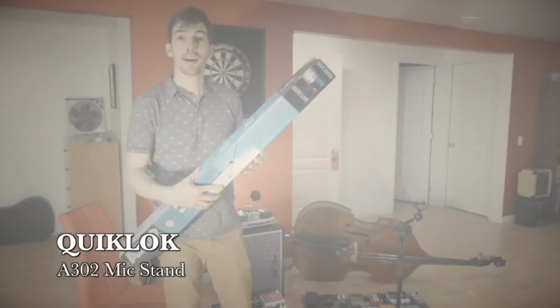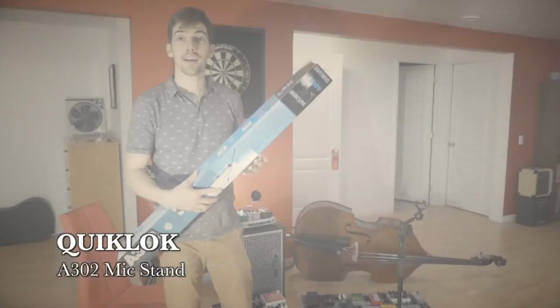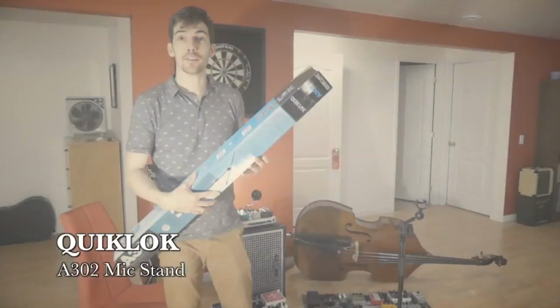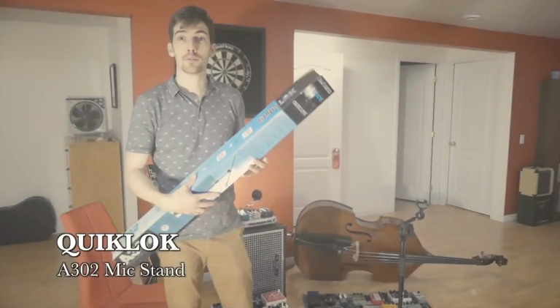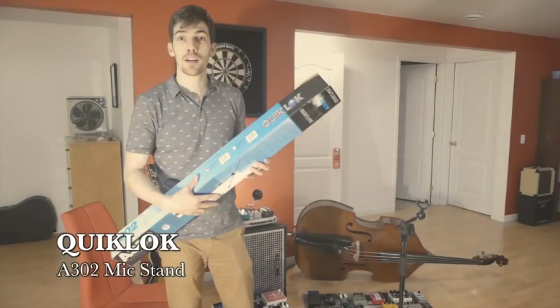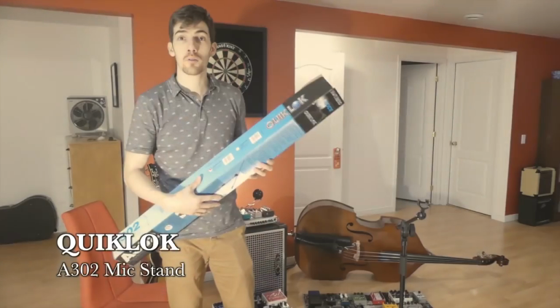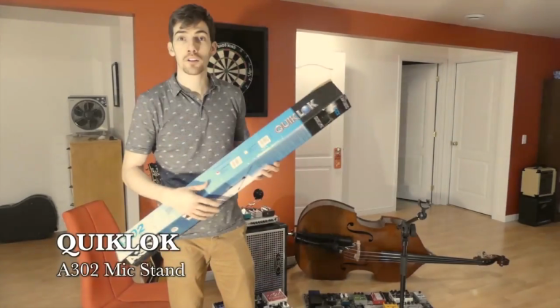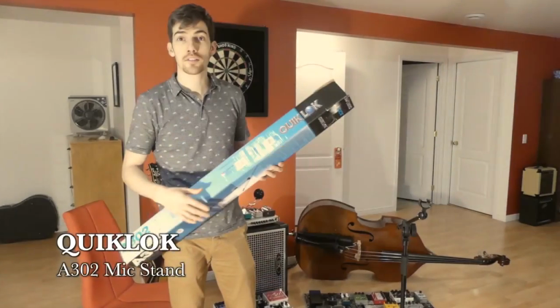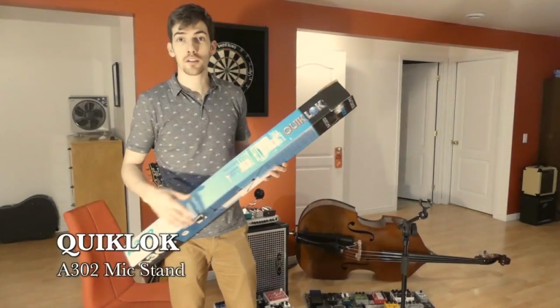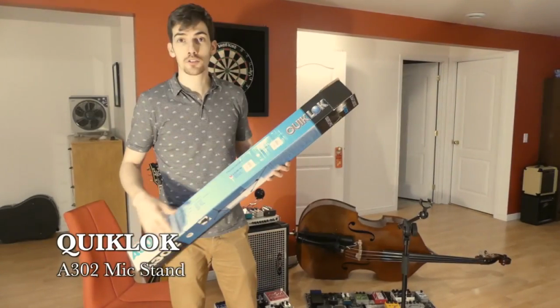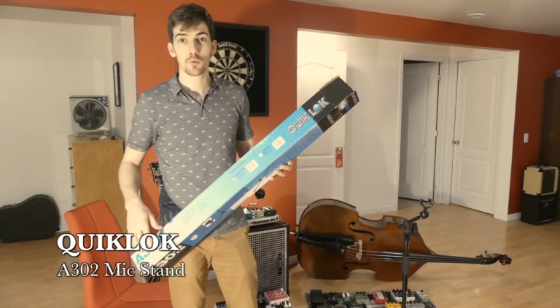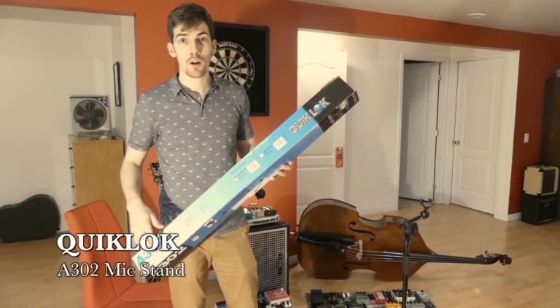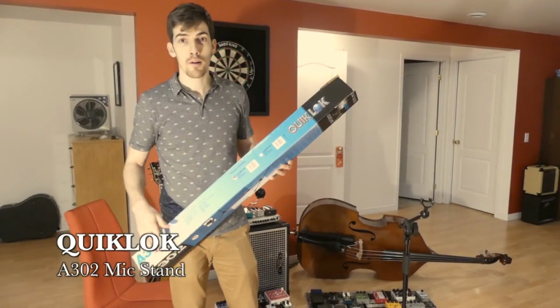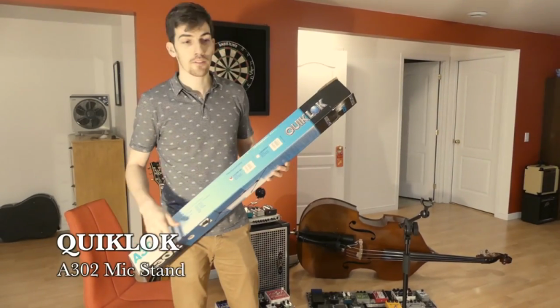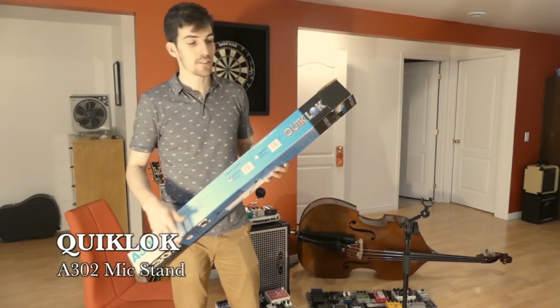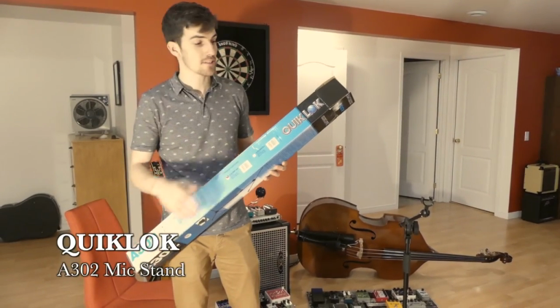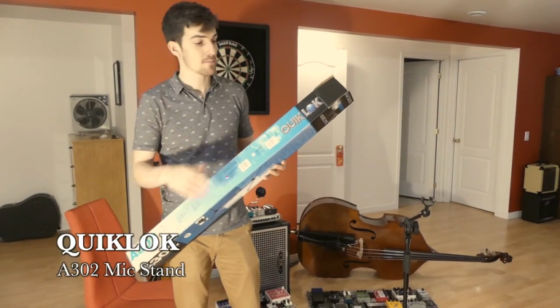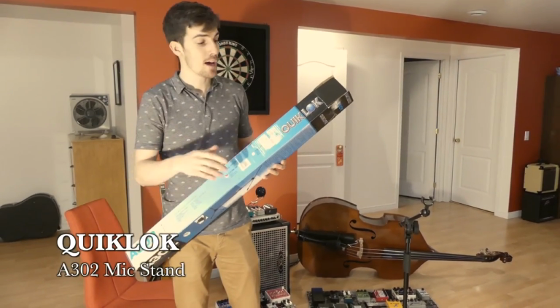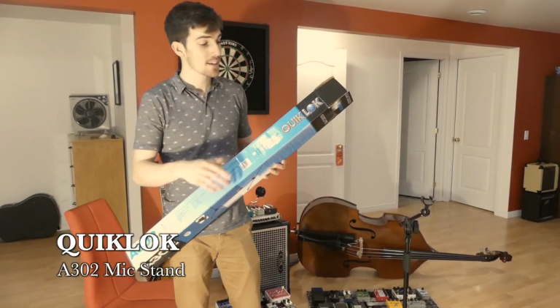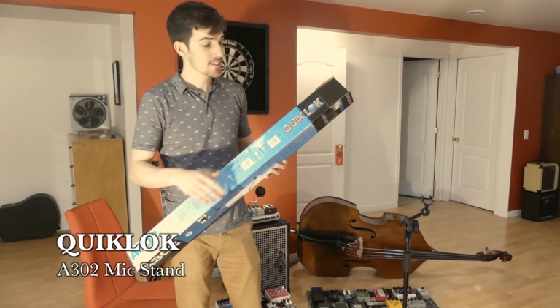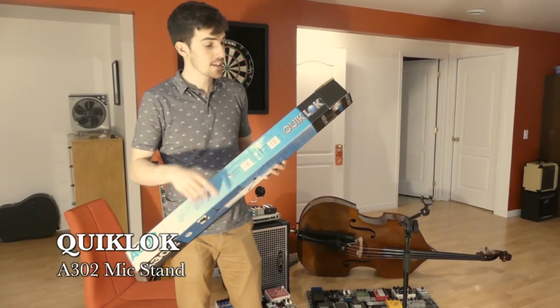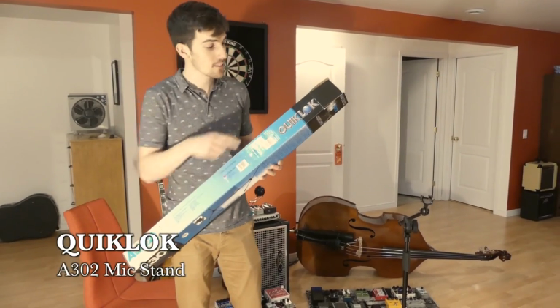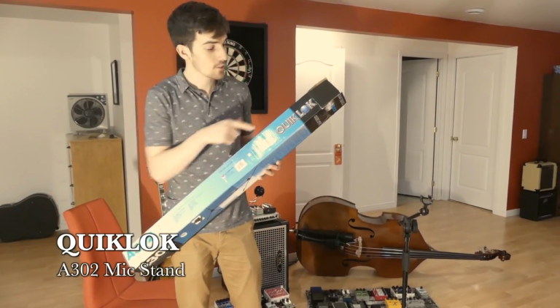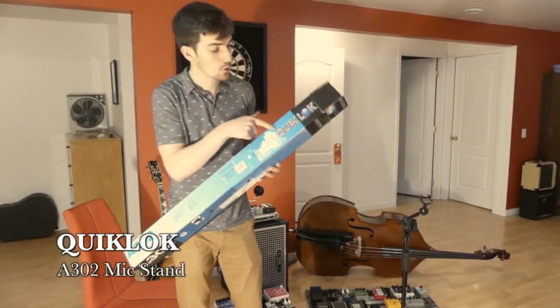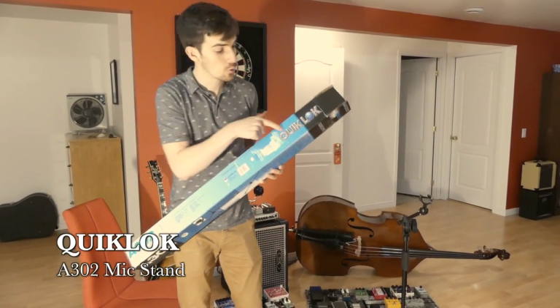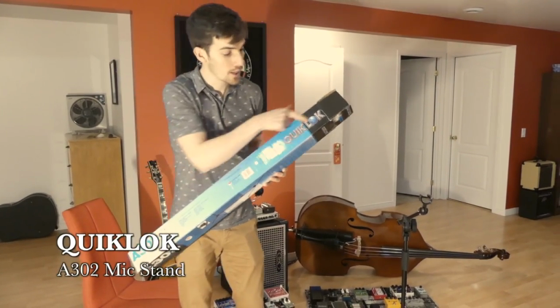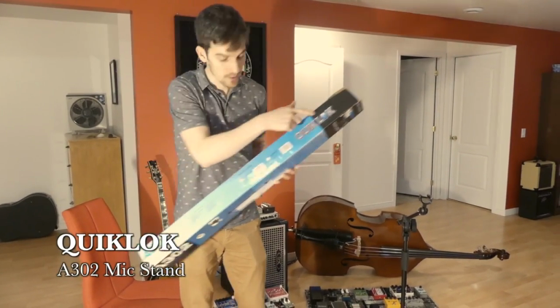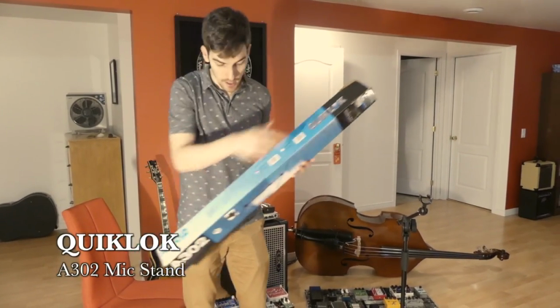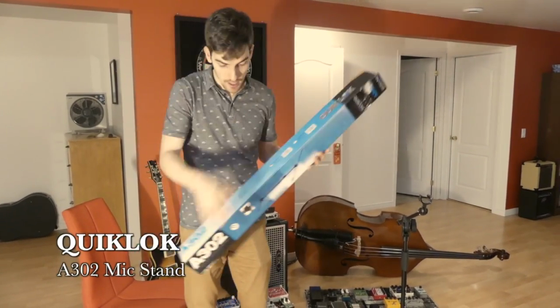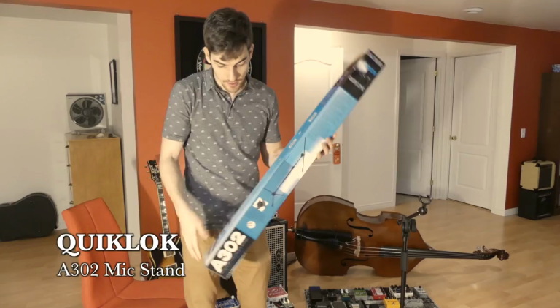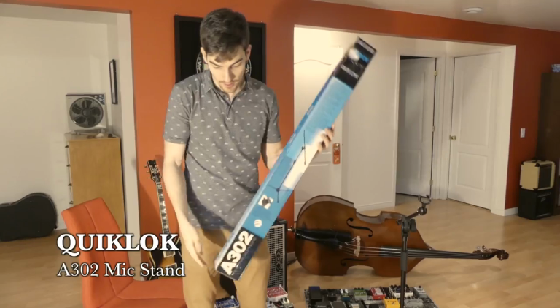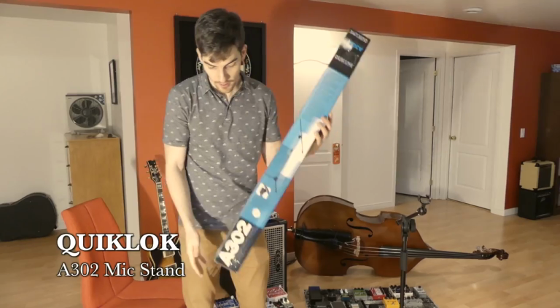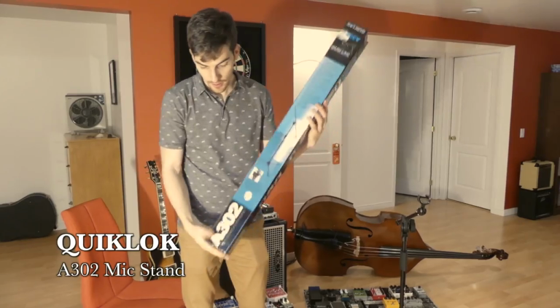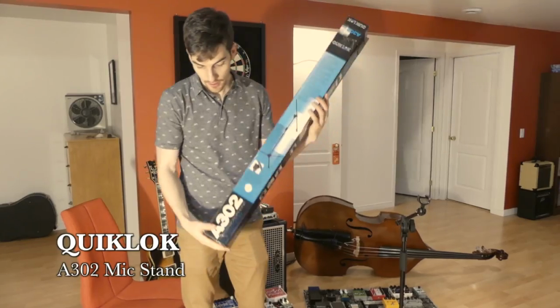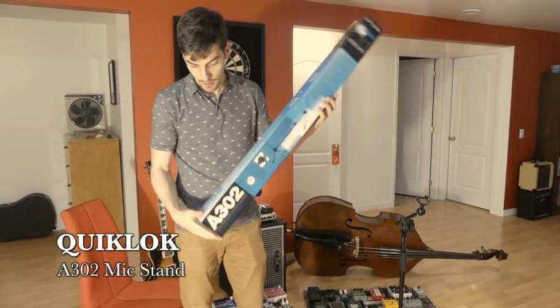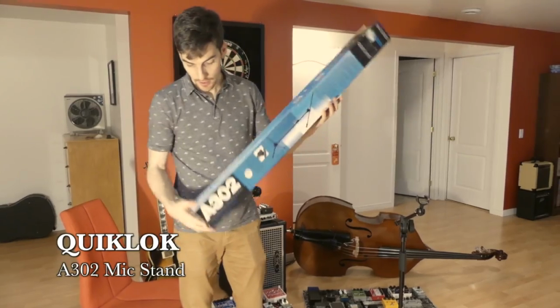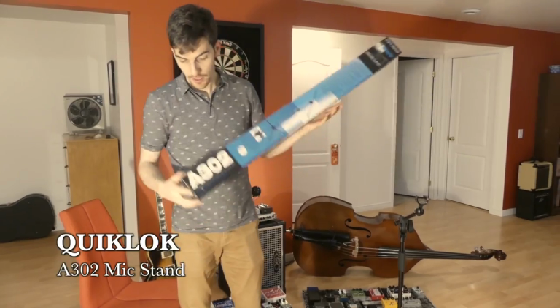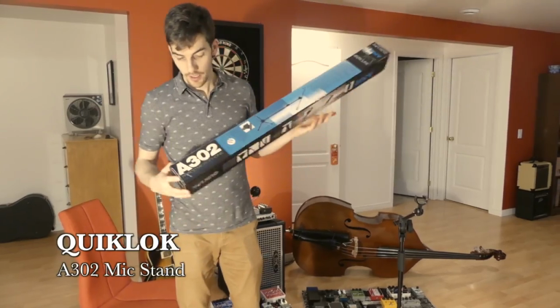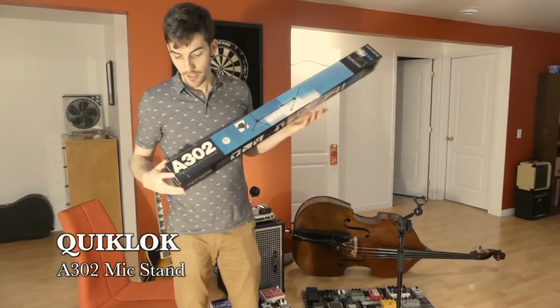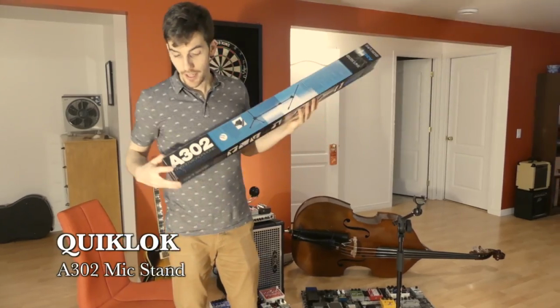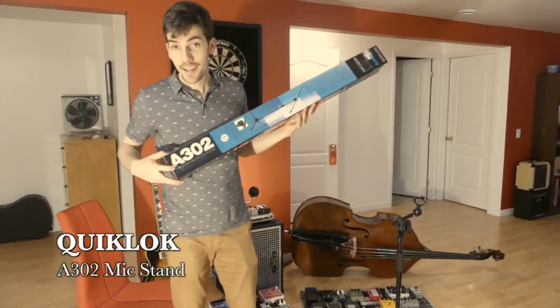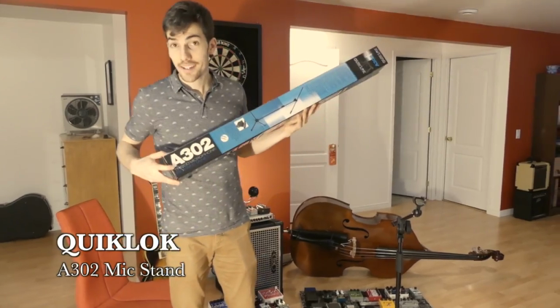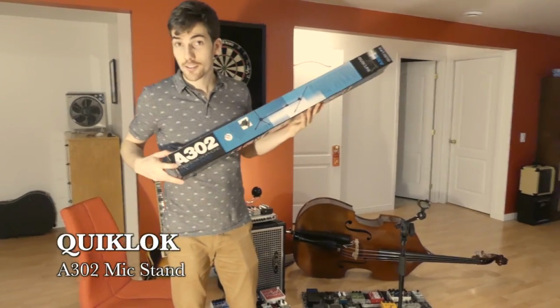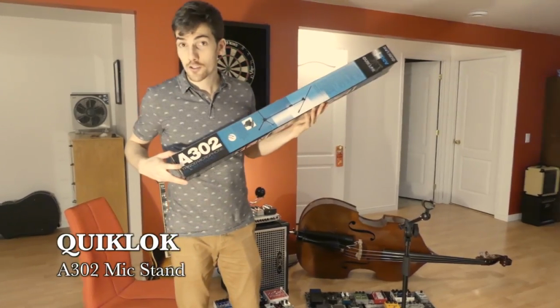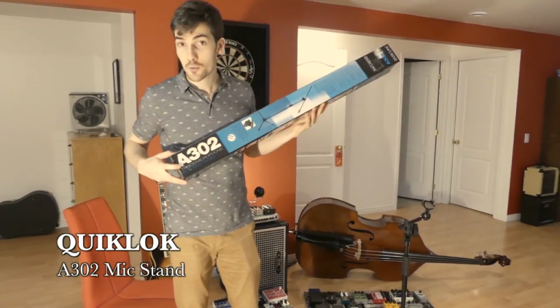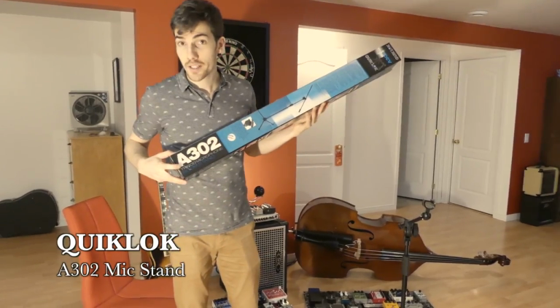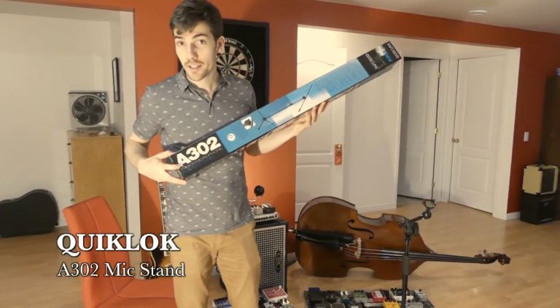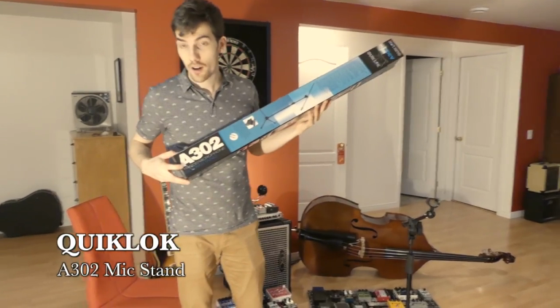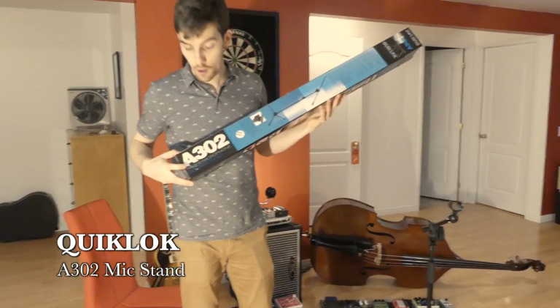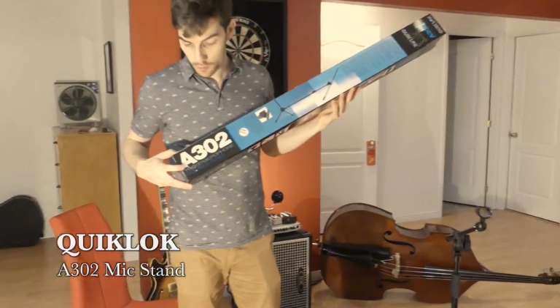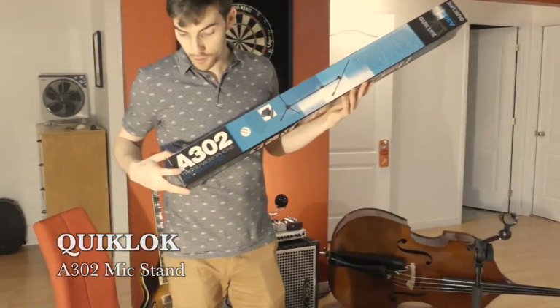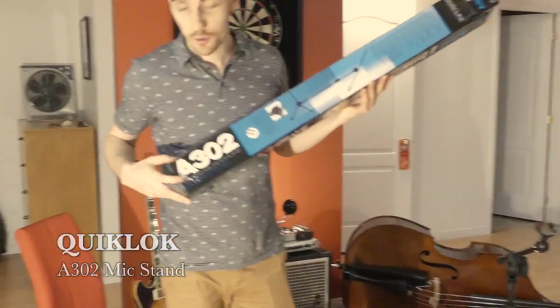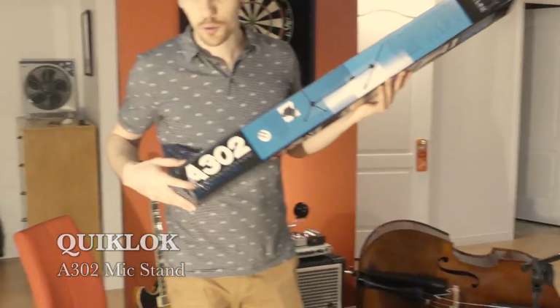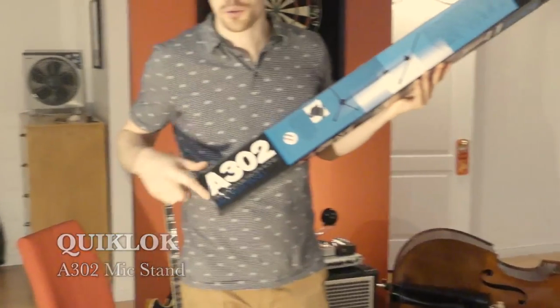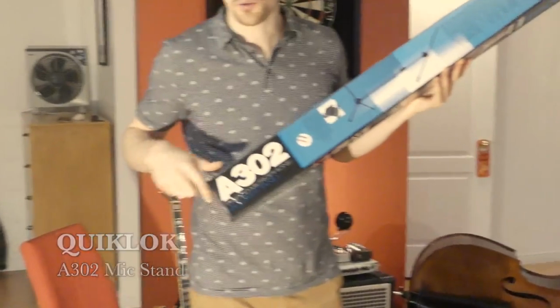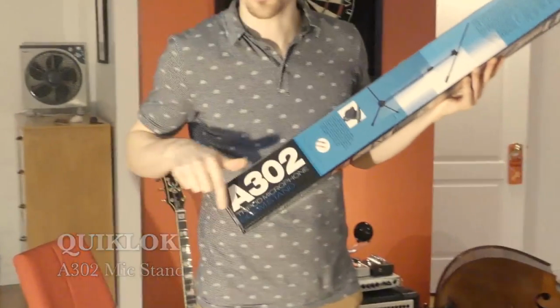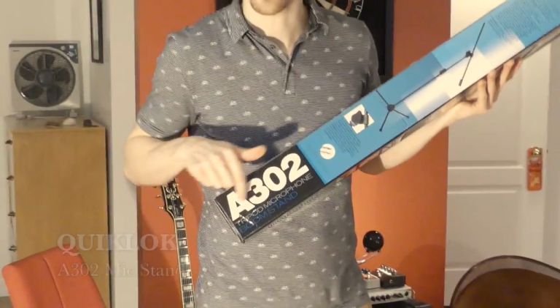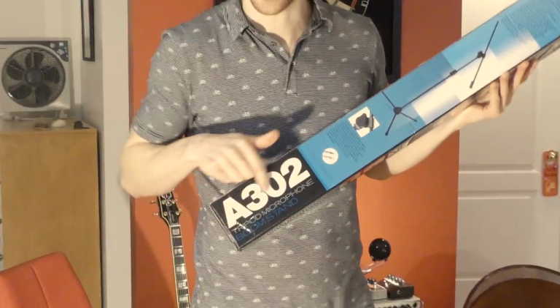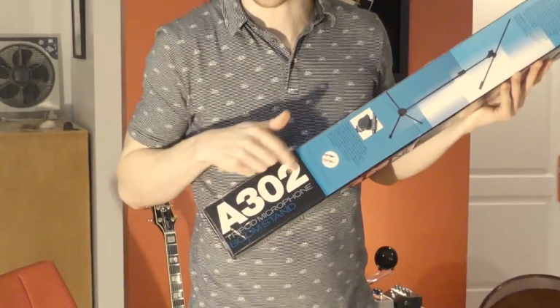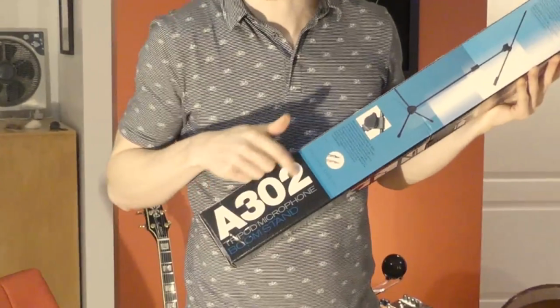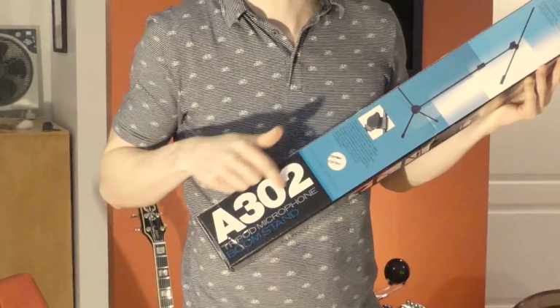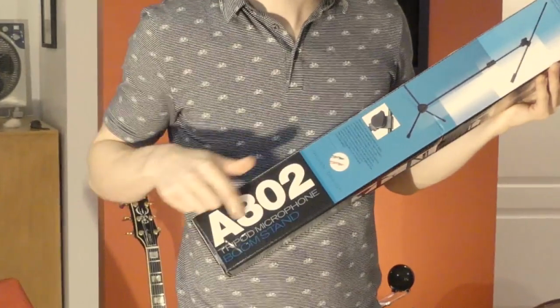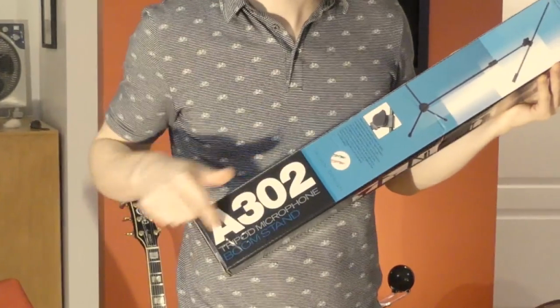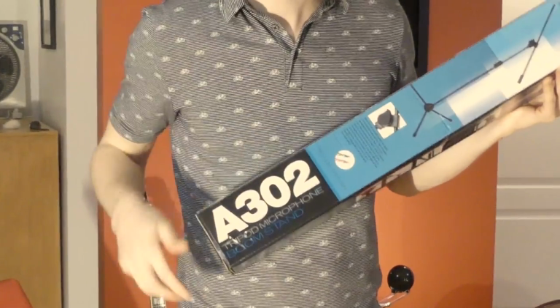Today I want to talk to you about this mic stand, the QuickLock A302, right here.